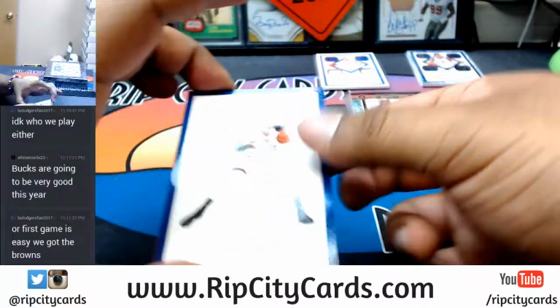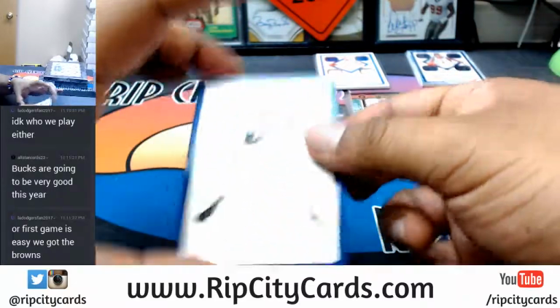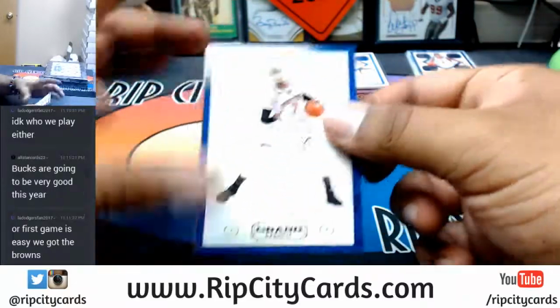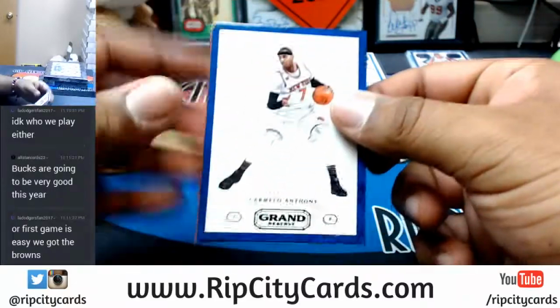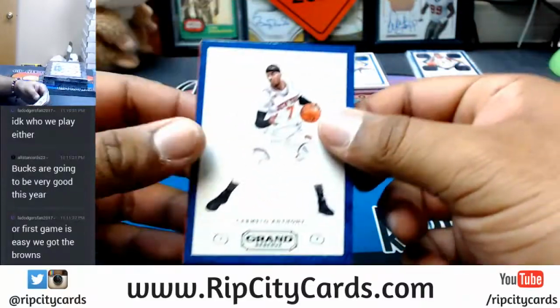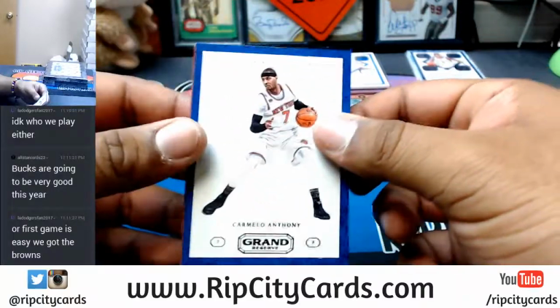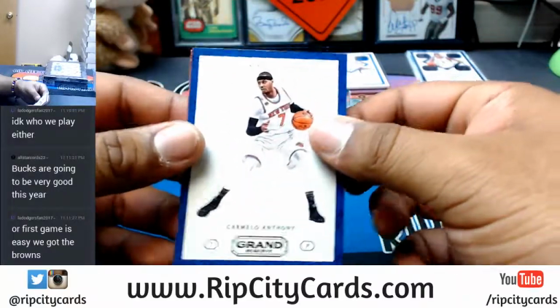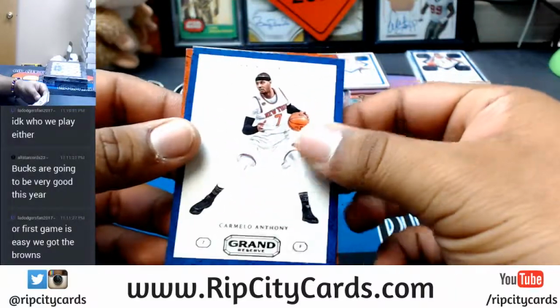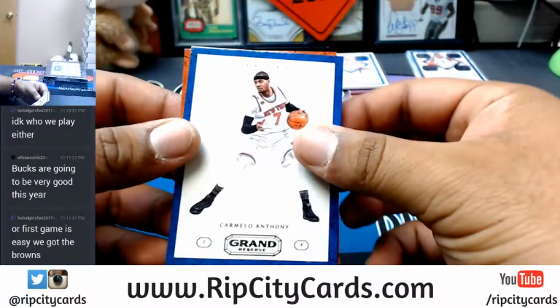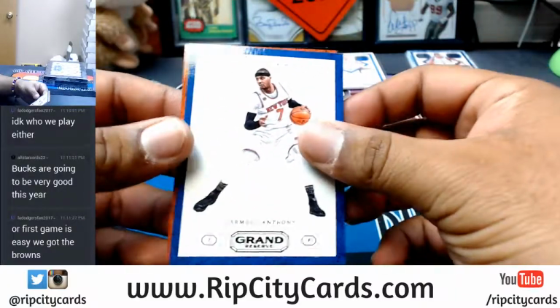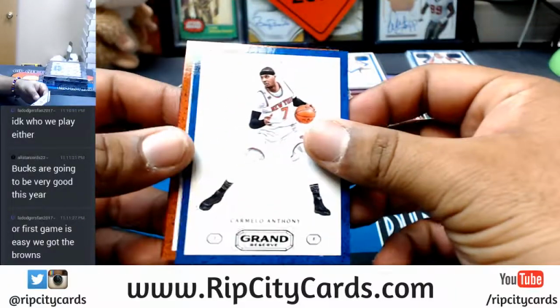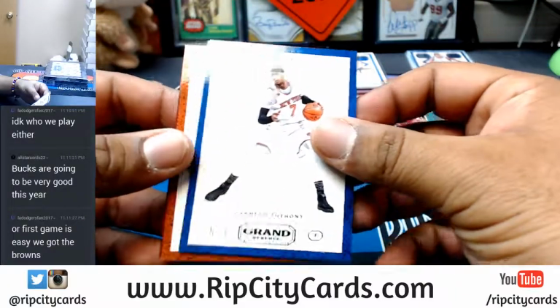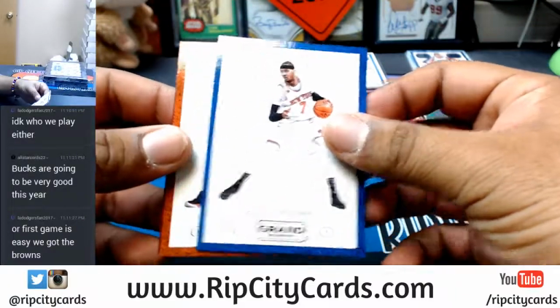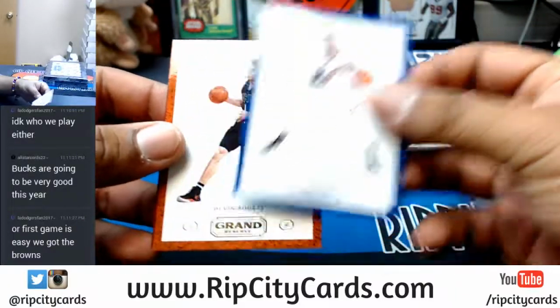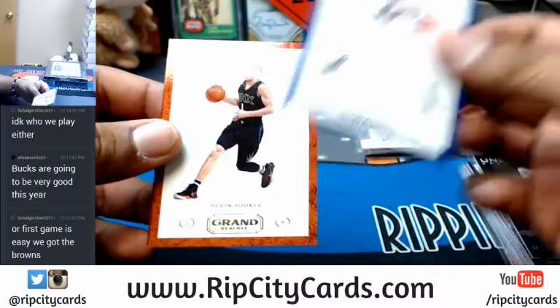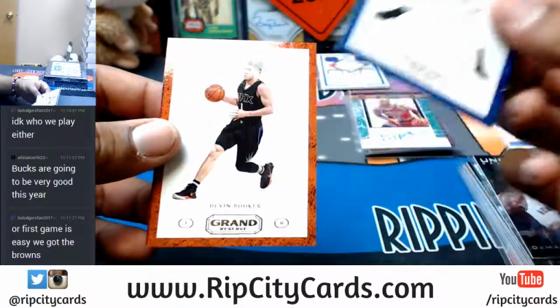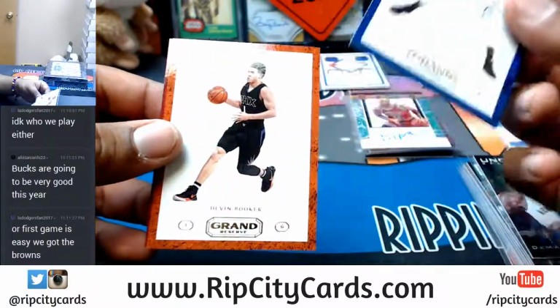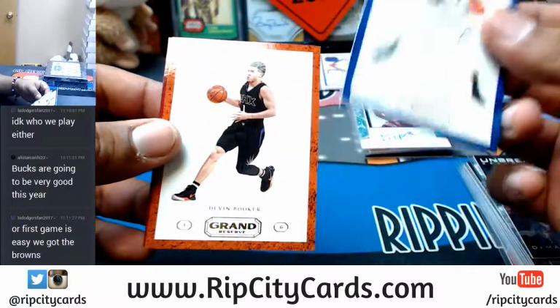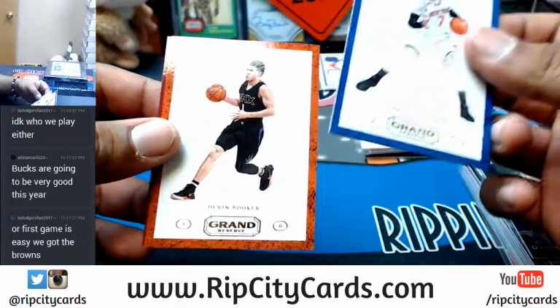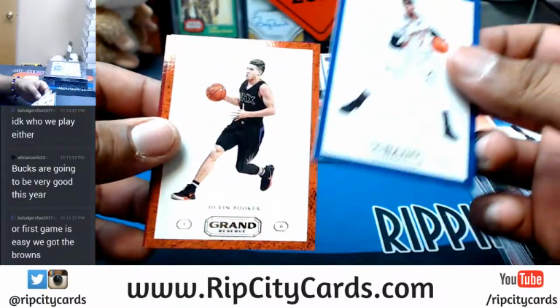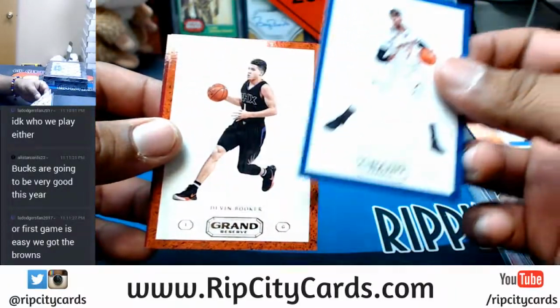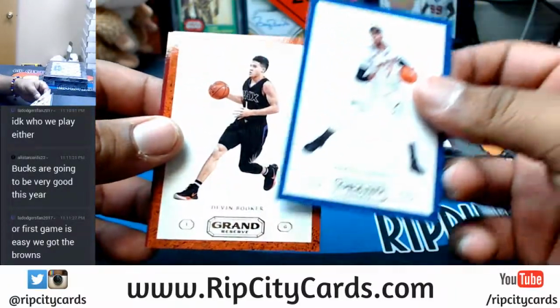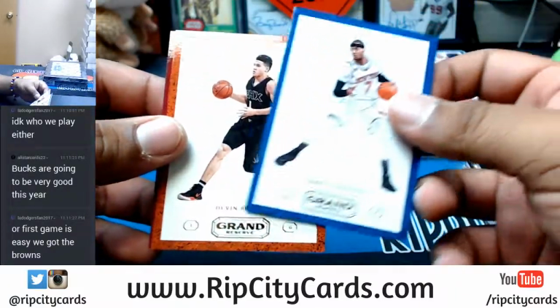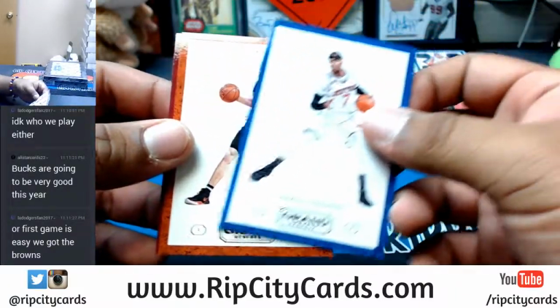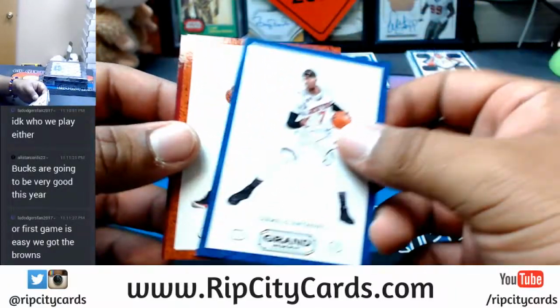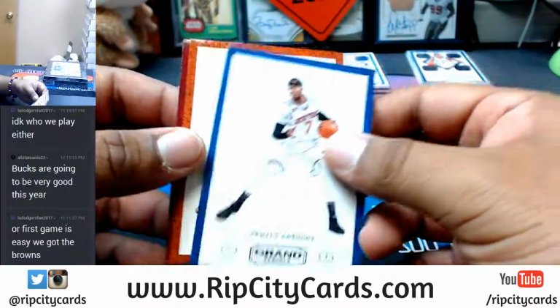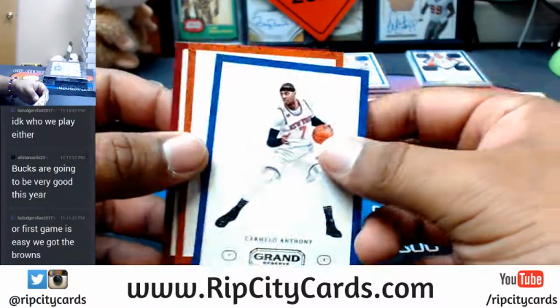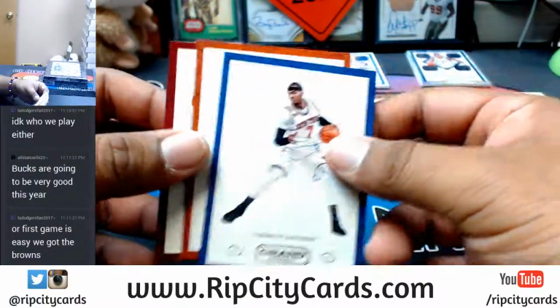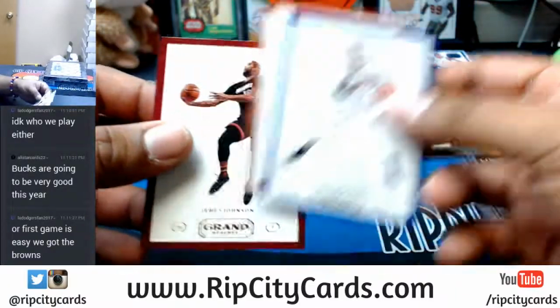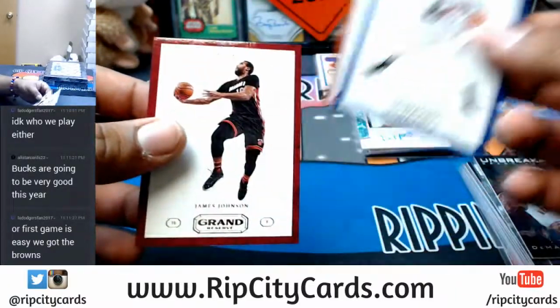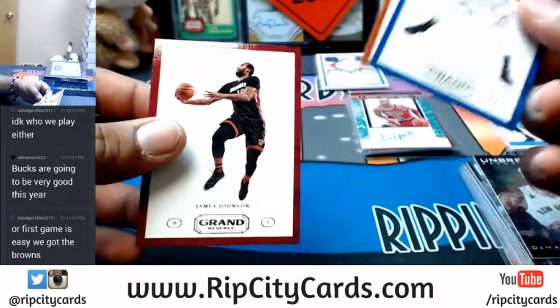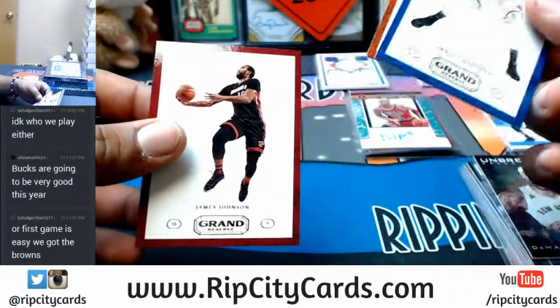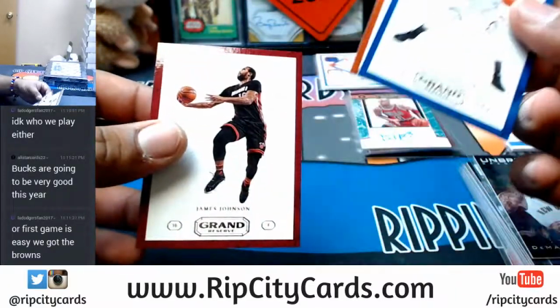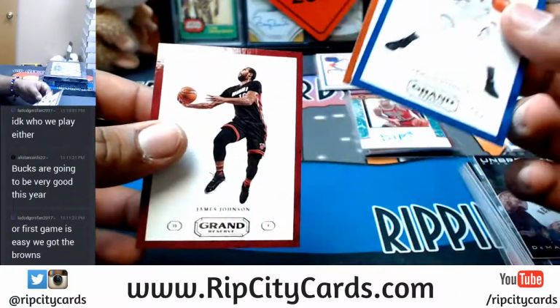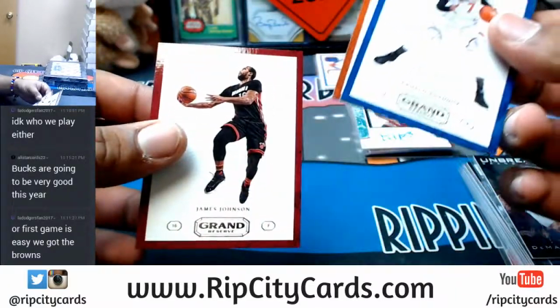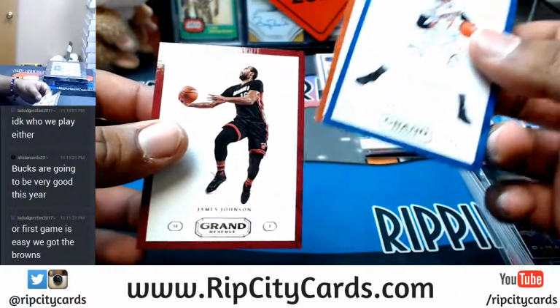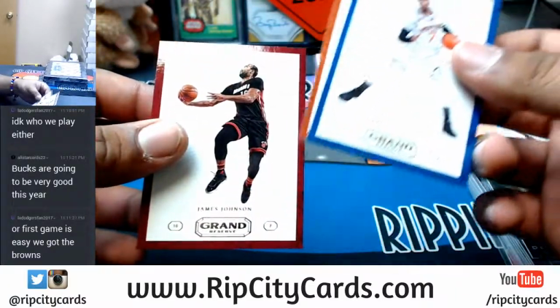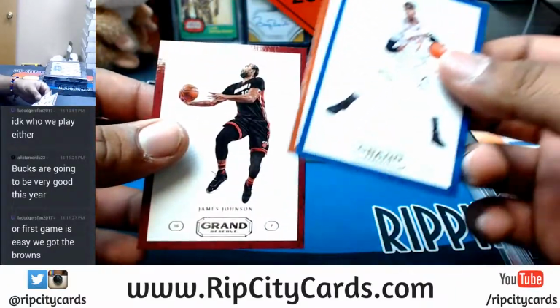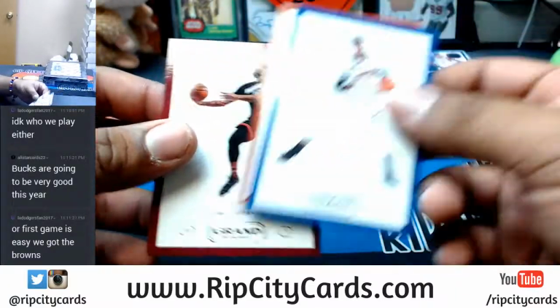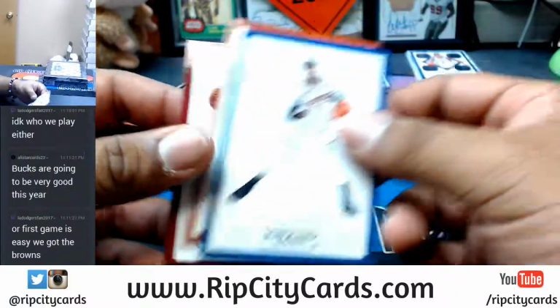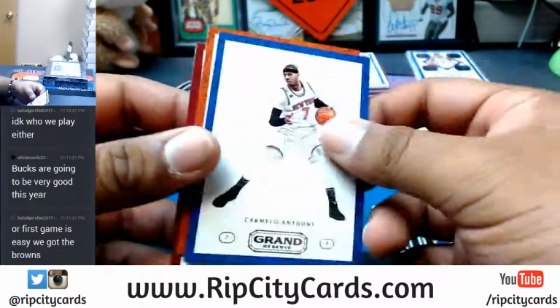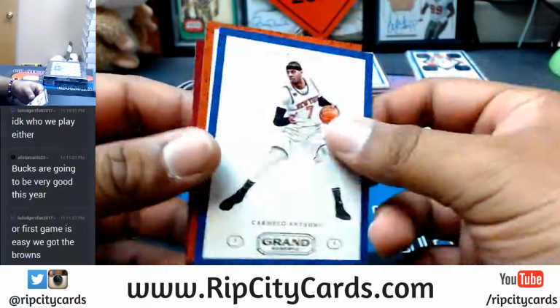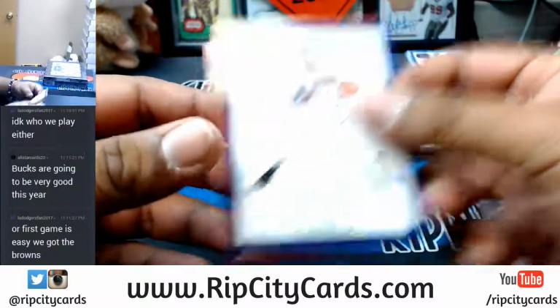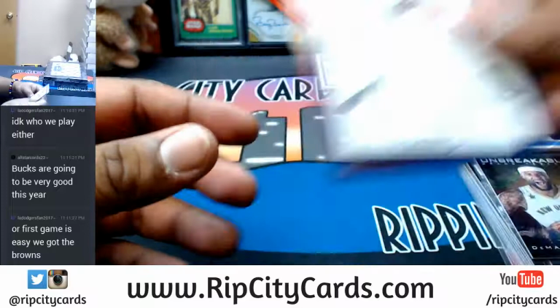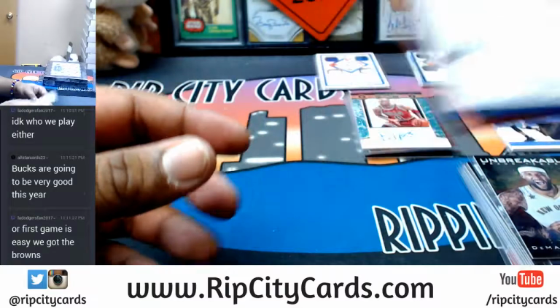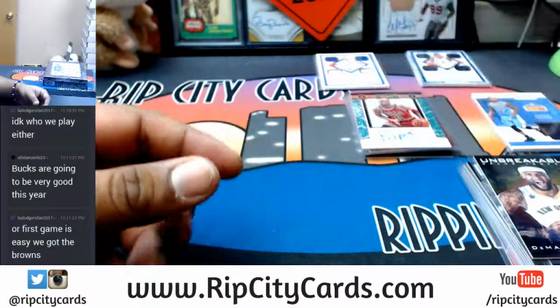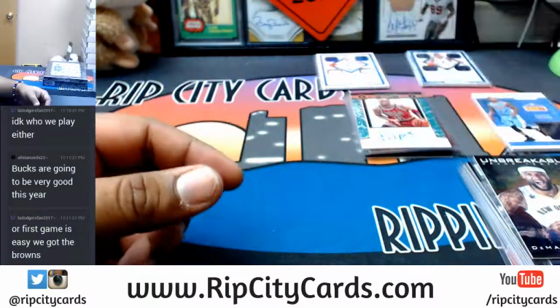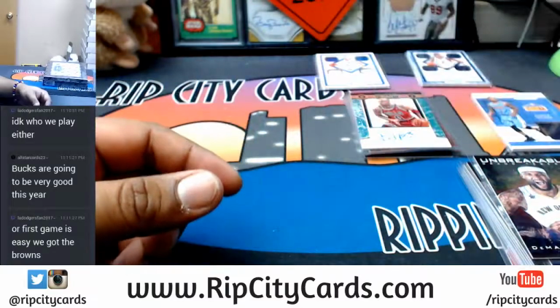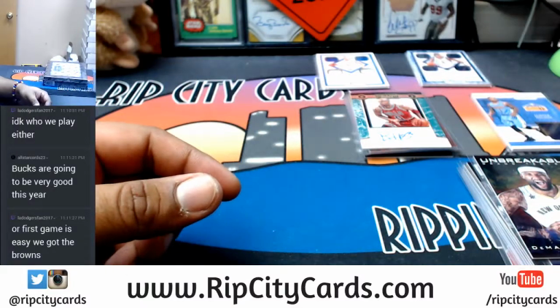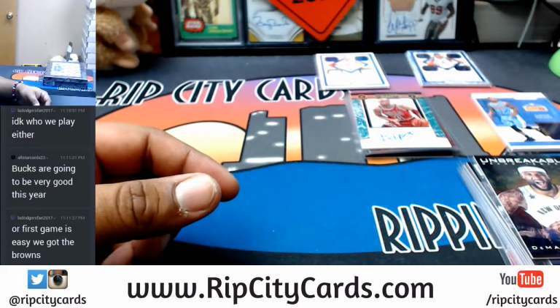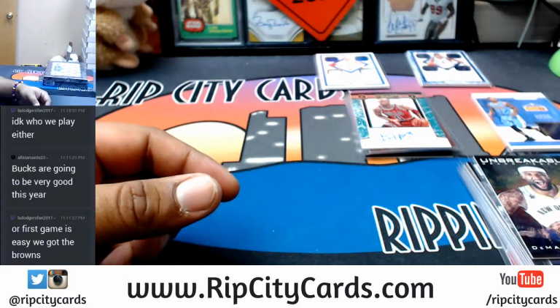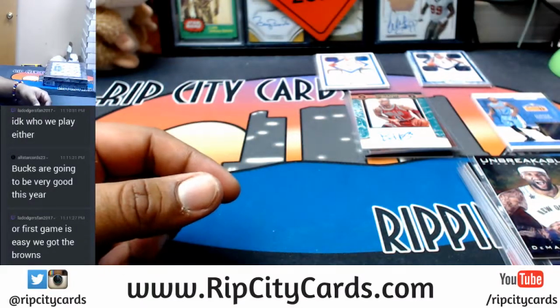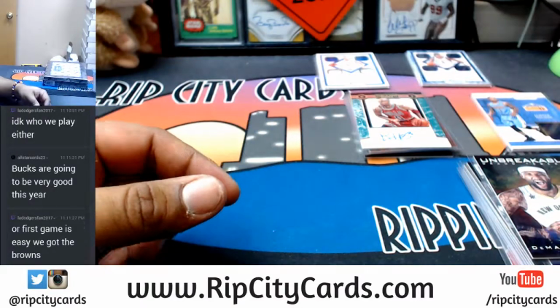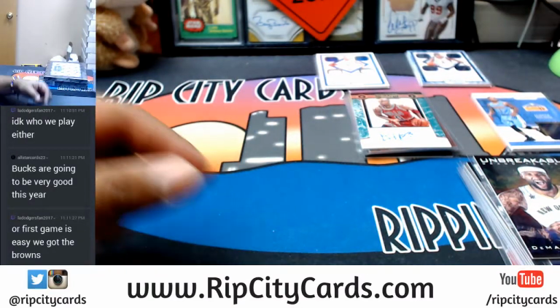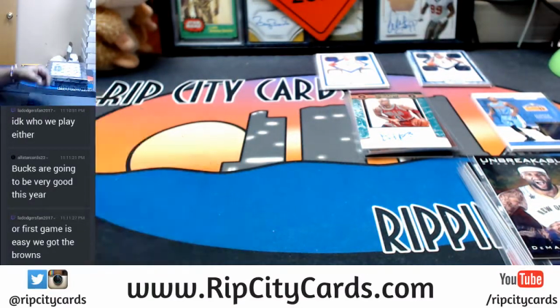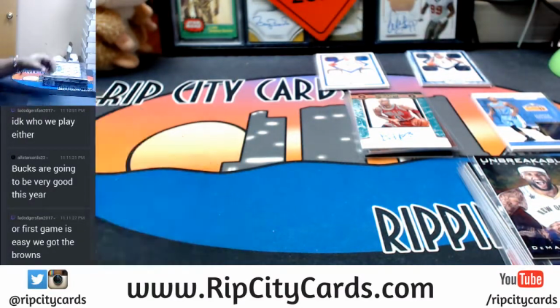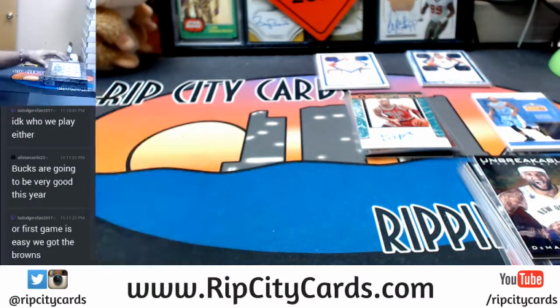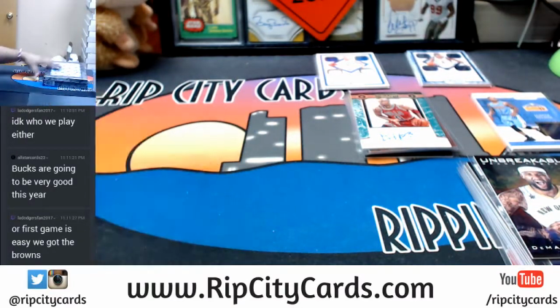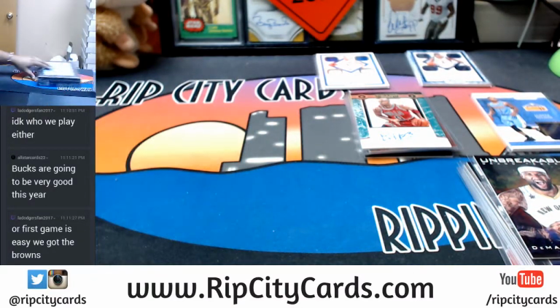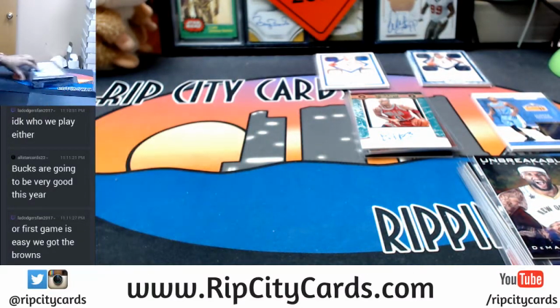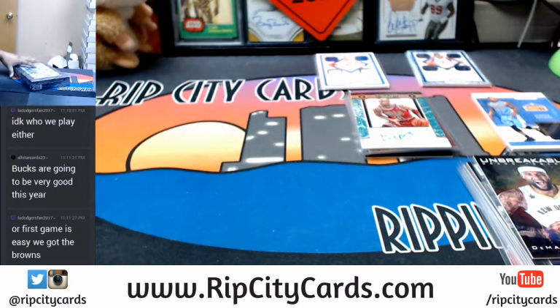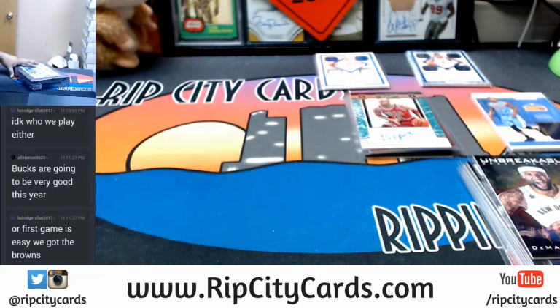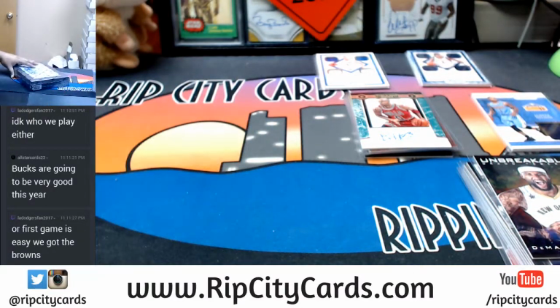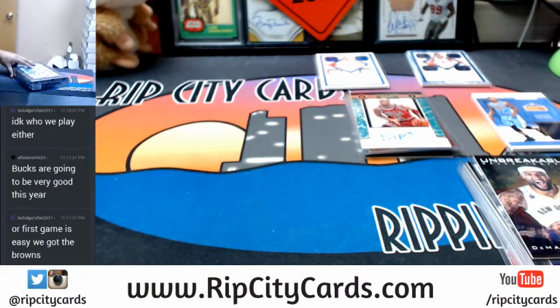I'm a Dodgers fan, be careful! Kentavious Caldwell-Pope, Pistons. Serge Ibaka, Raptors. LaMarcus Aldridge, Spurs. Ooh — 7 out of 10 for the Bulls, old school Ron Harper. Yet another DeMarcus Cousins insert — Unbreakable this time. Carmelo Anthony, Knicks. Devin Booker, Suns. James Johnson, Heat. Last box!